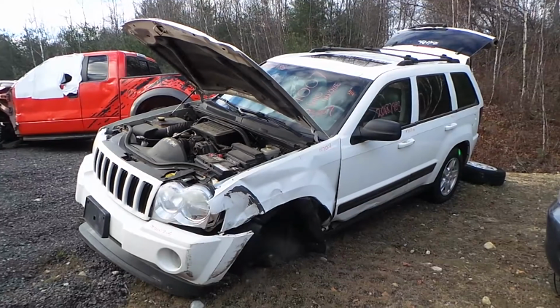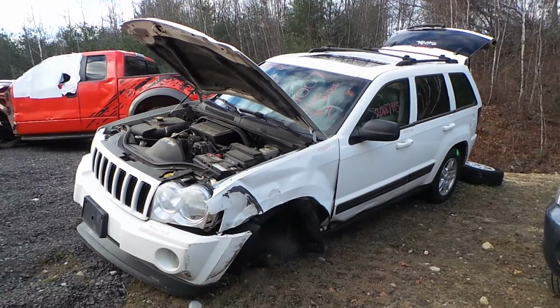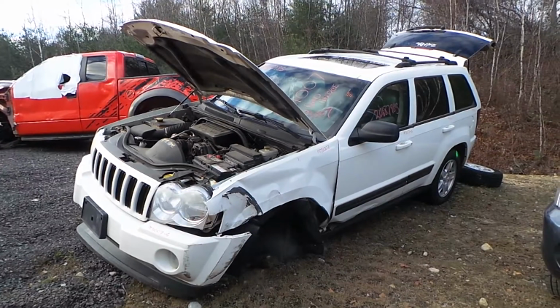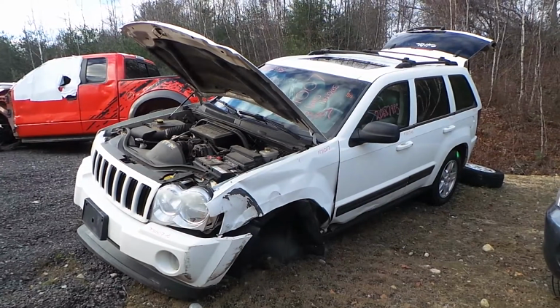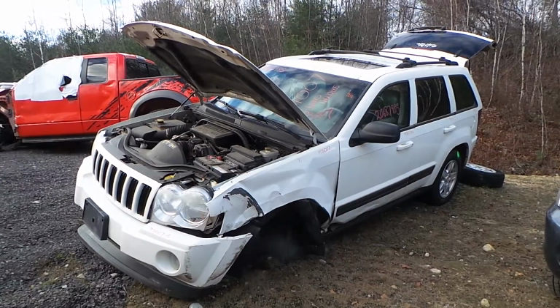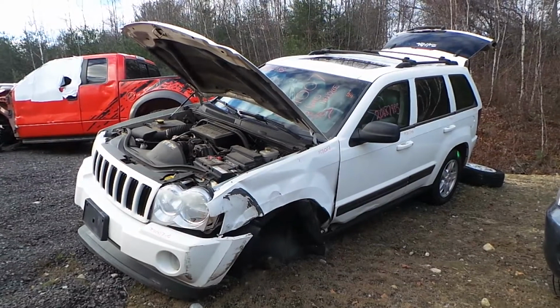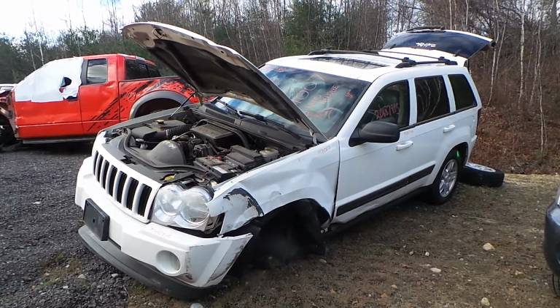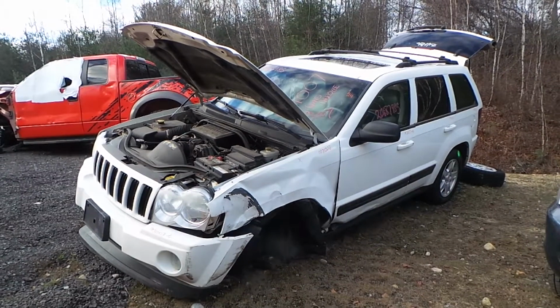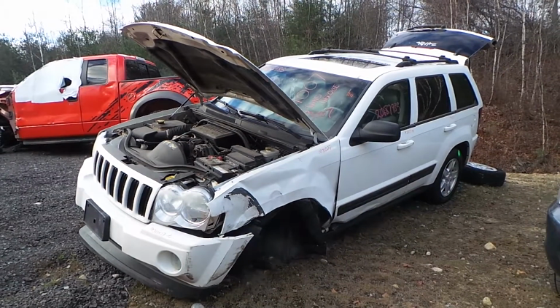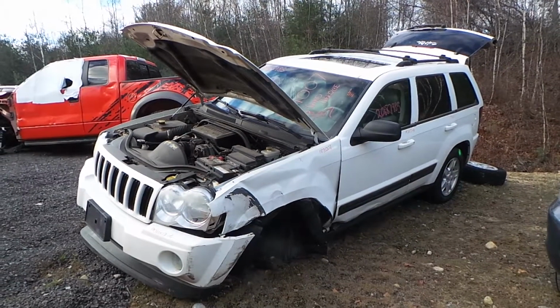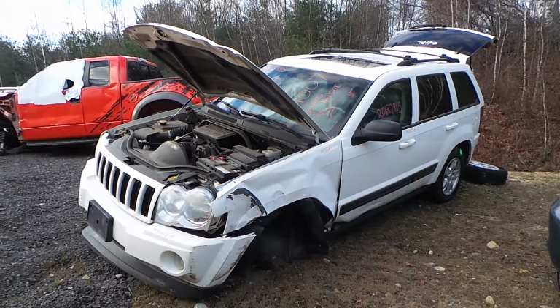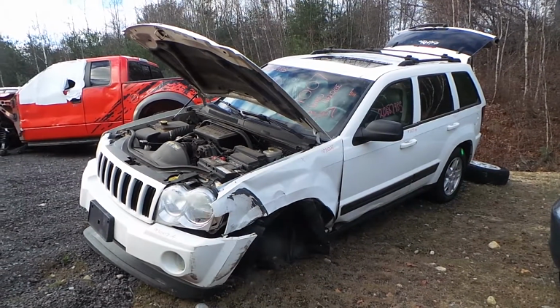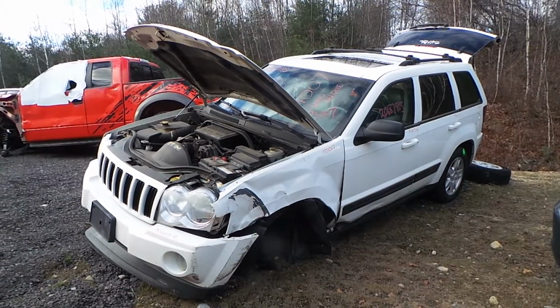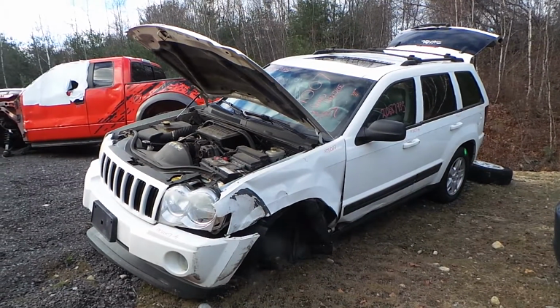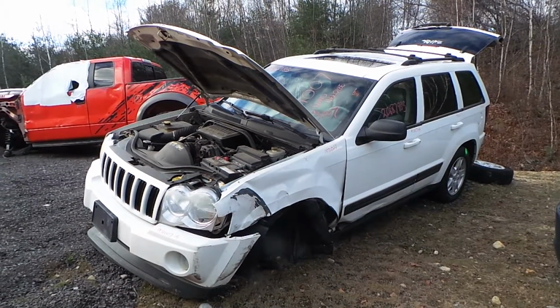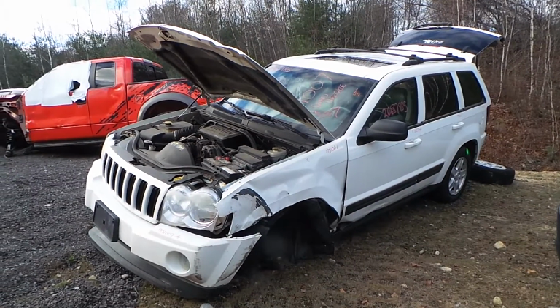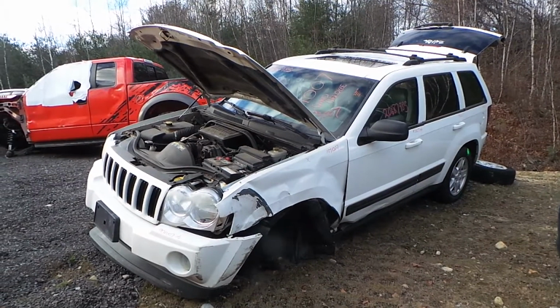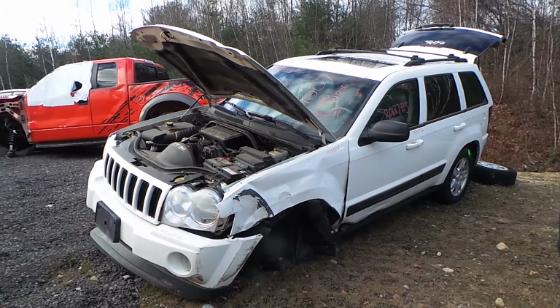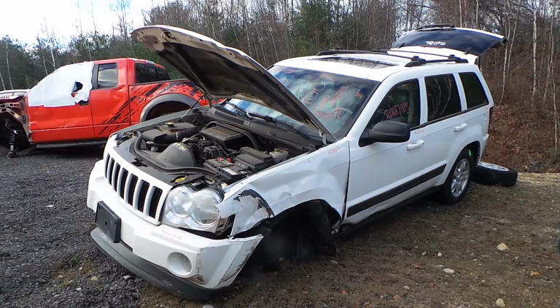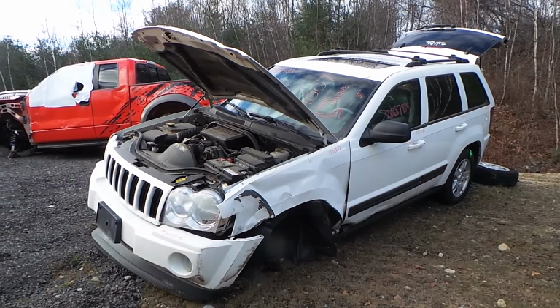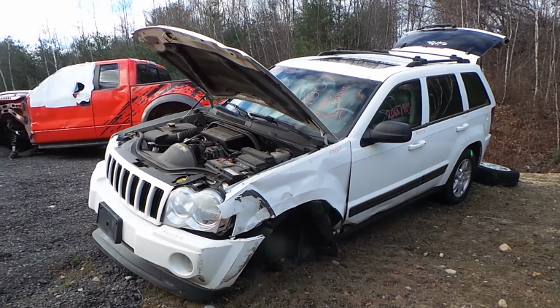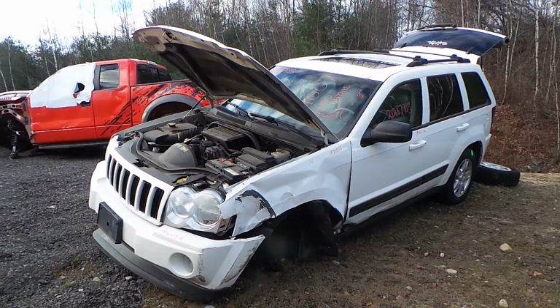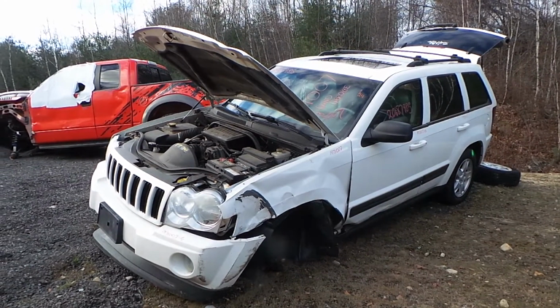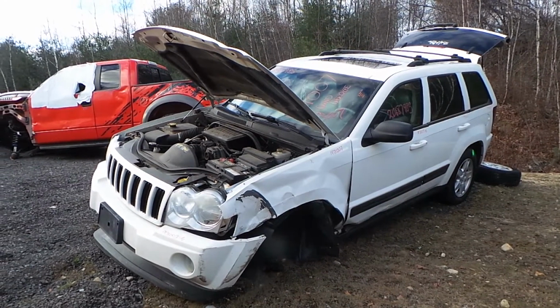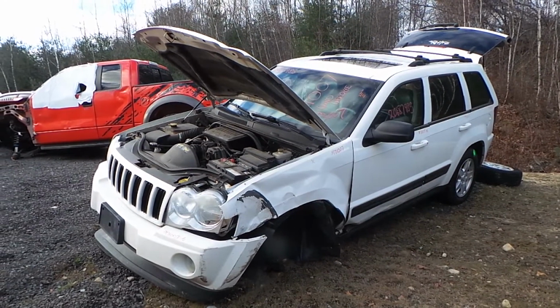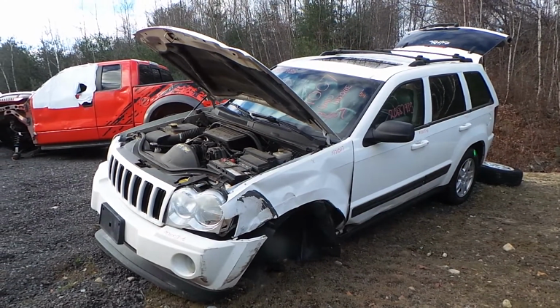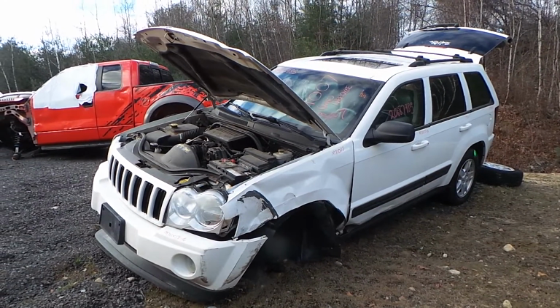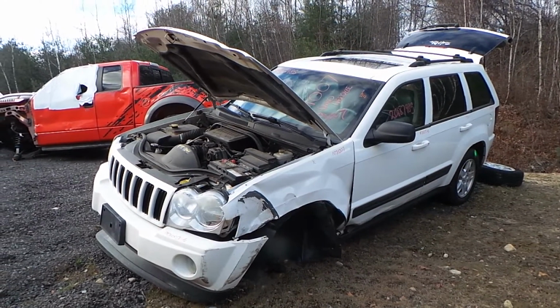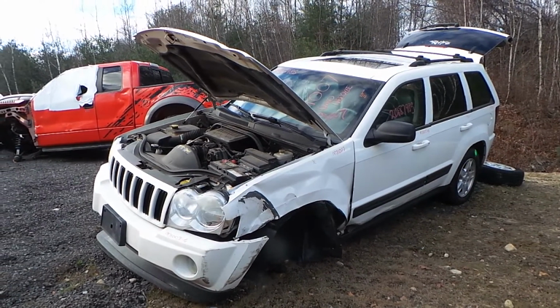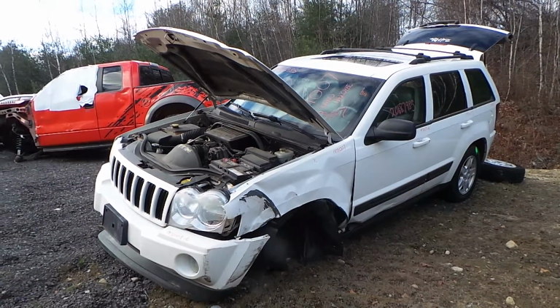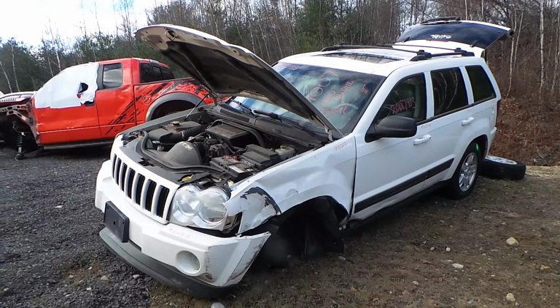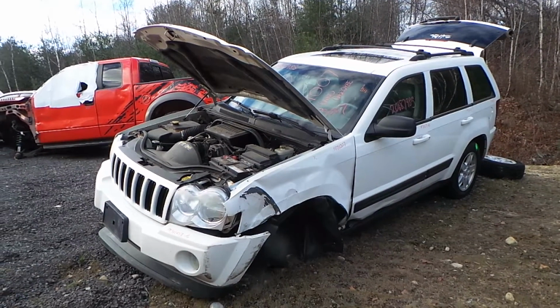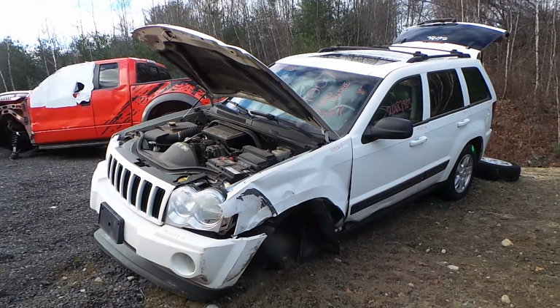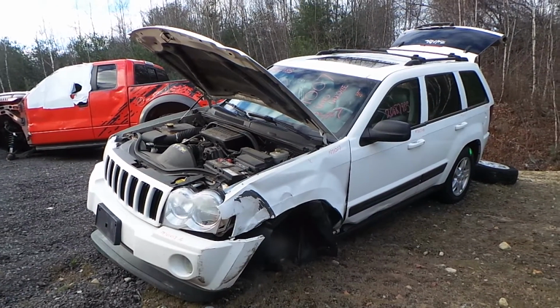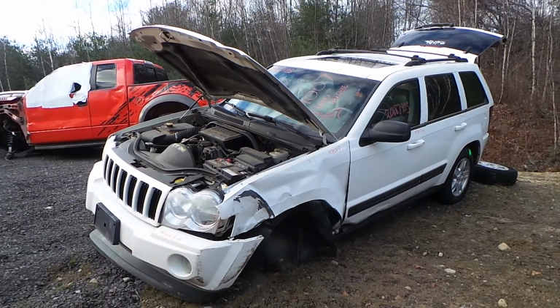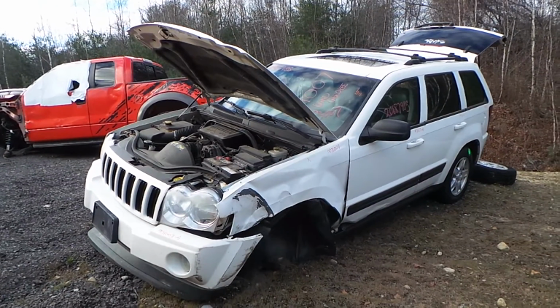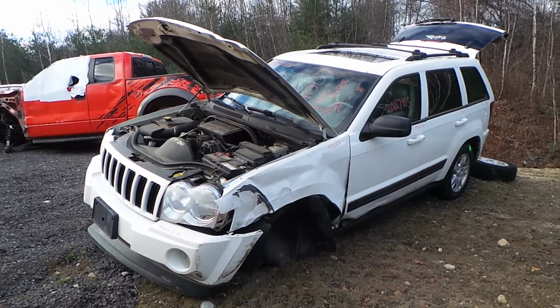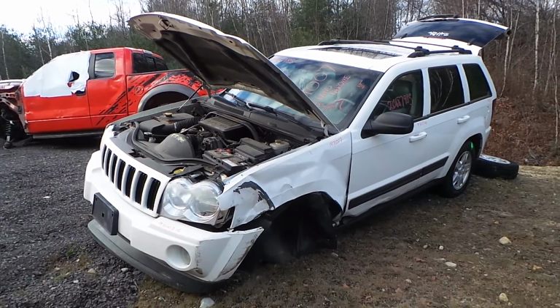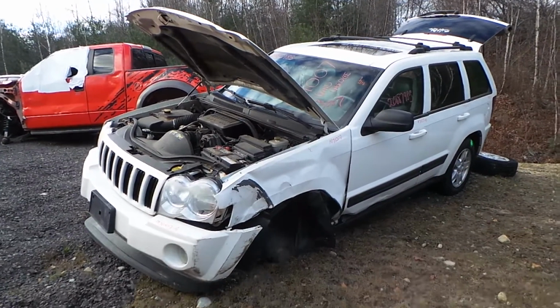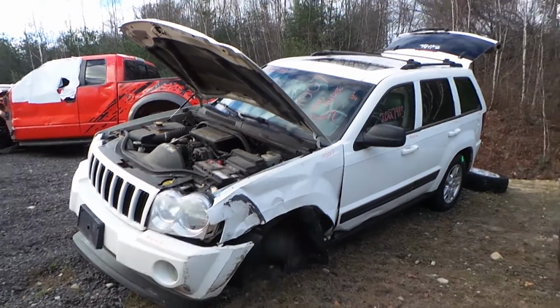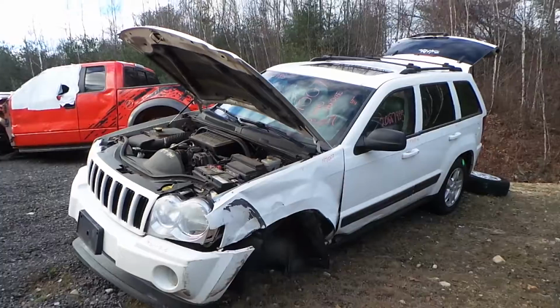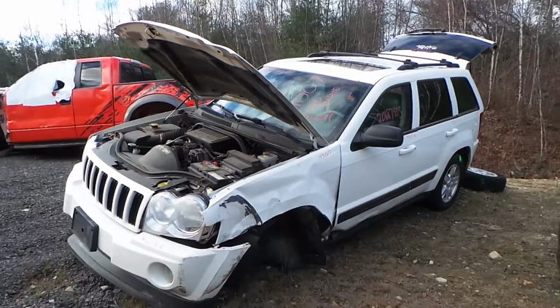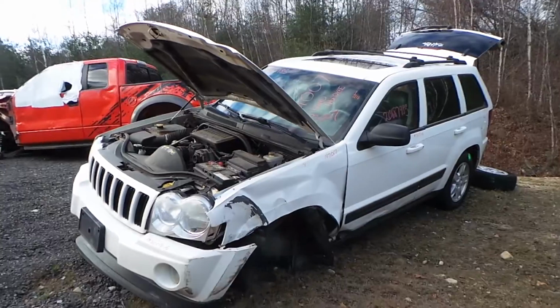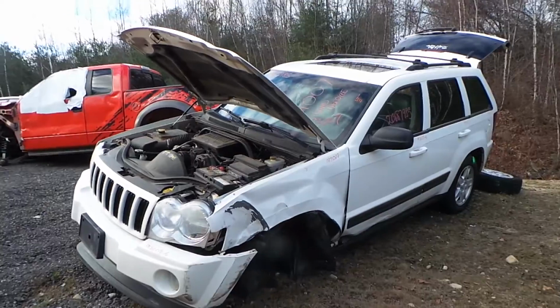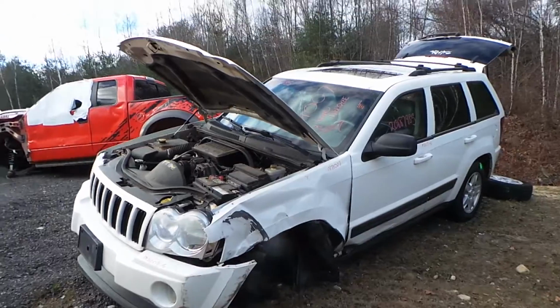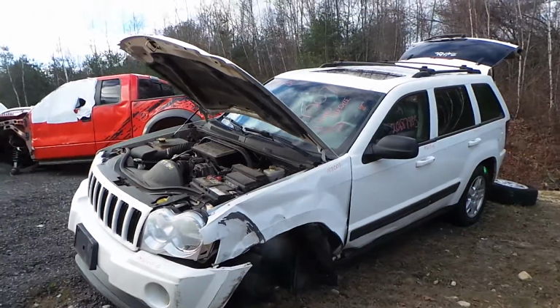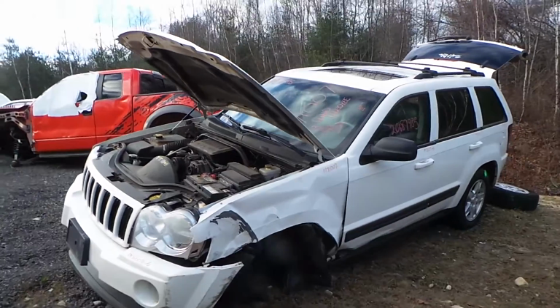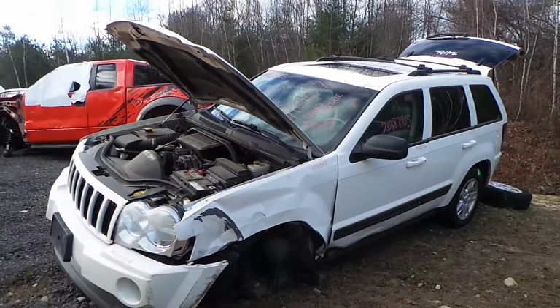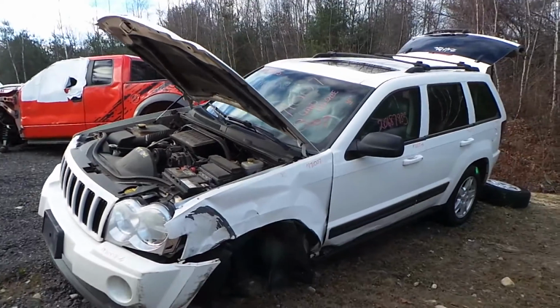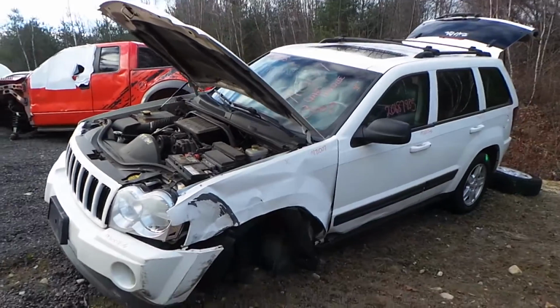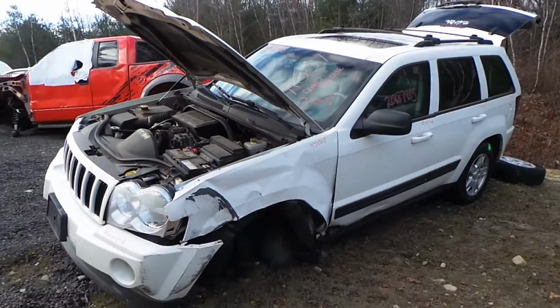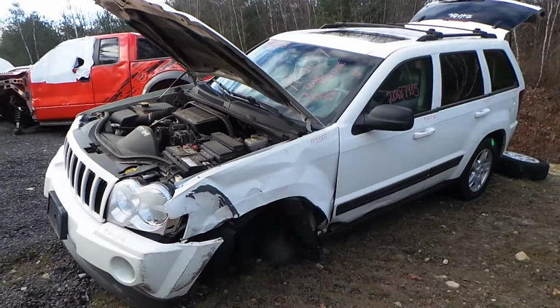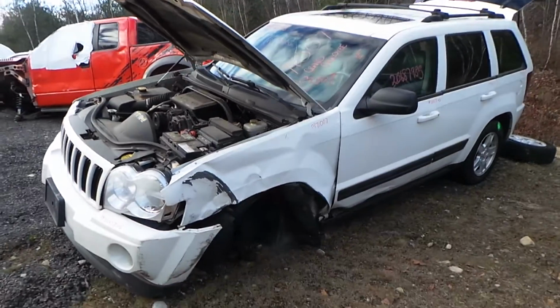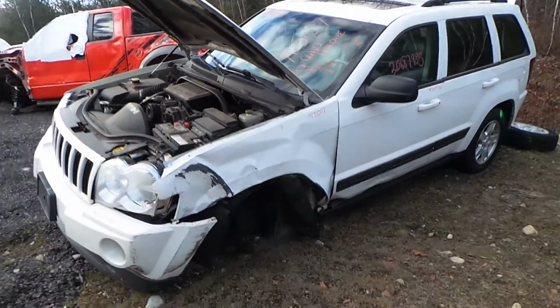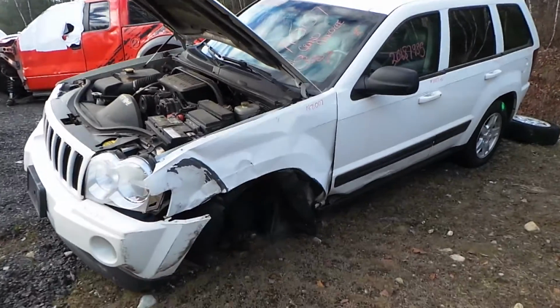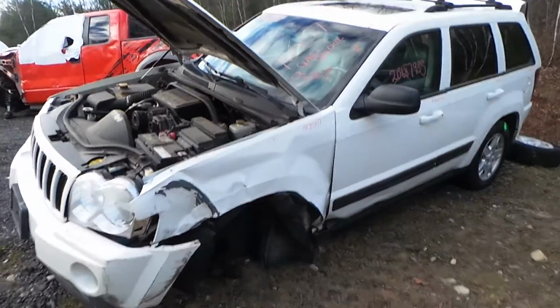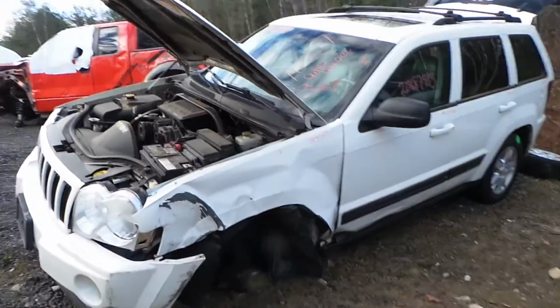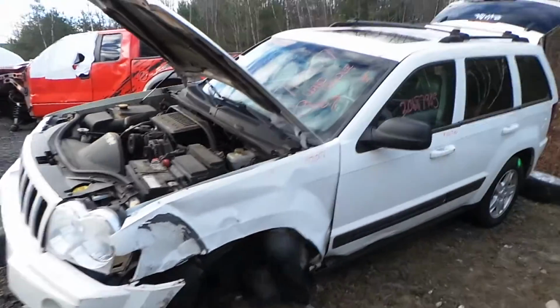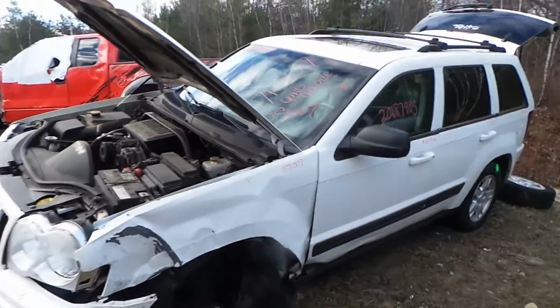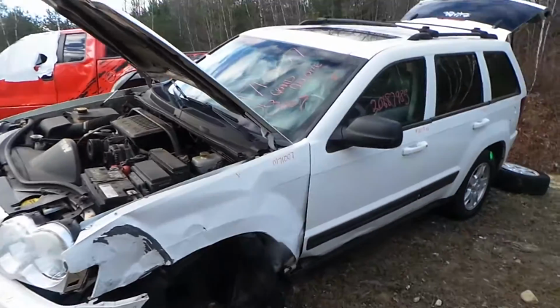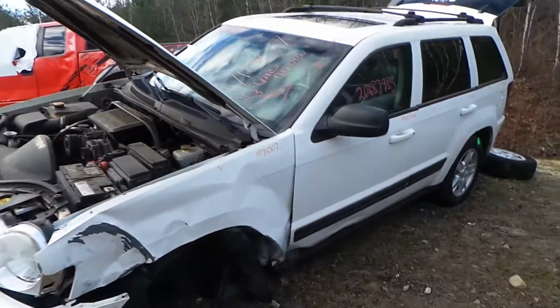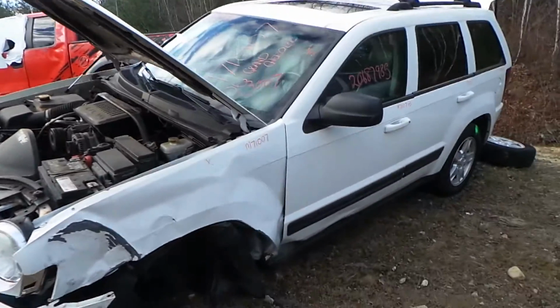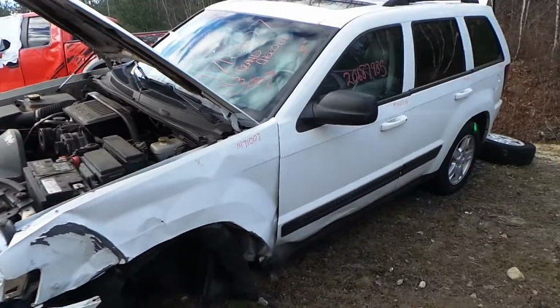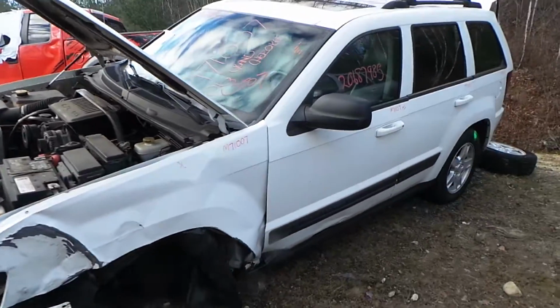Hi, this is Alex with New England Auto & Truck Recyclers, and today we are parting out a 2006 Jeep Grand Cherokee, stock number M71007.